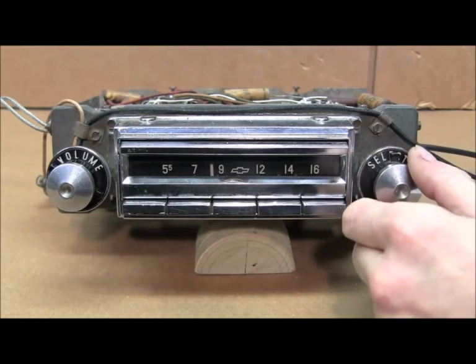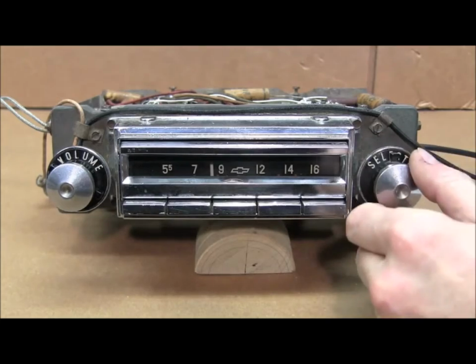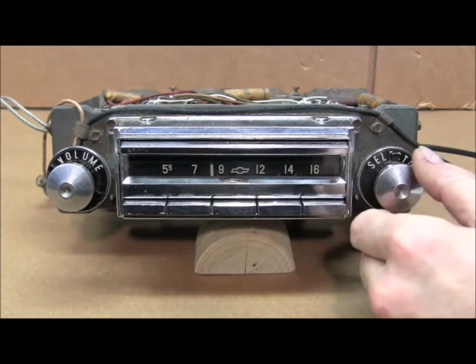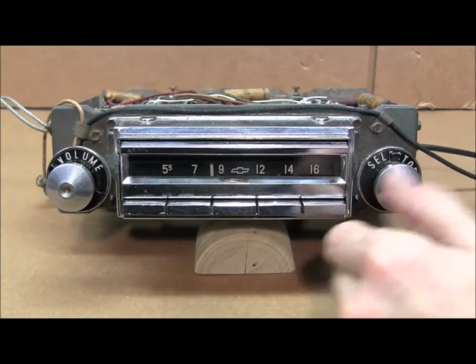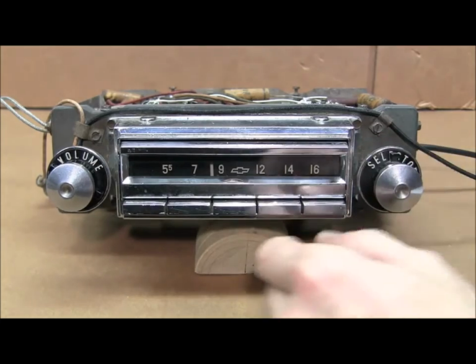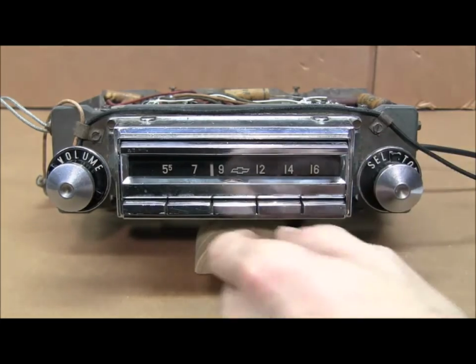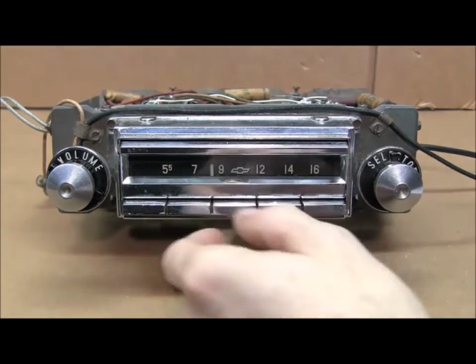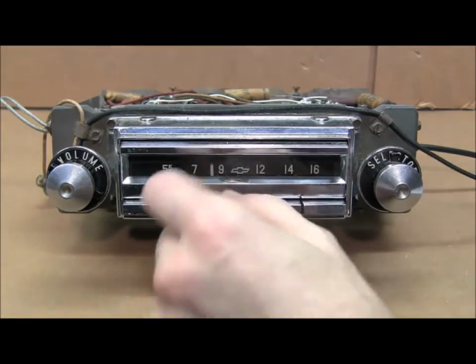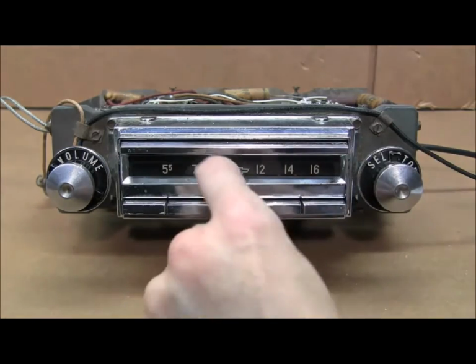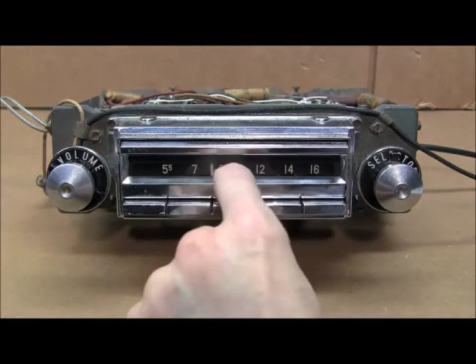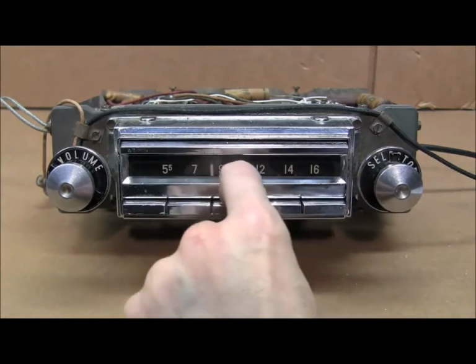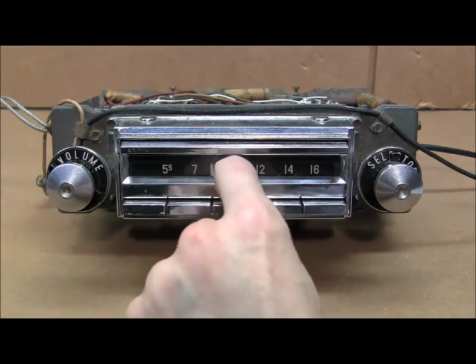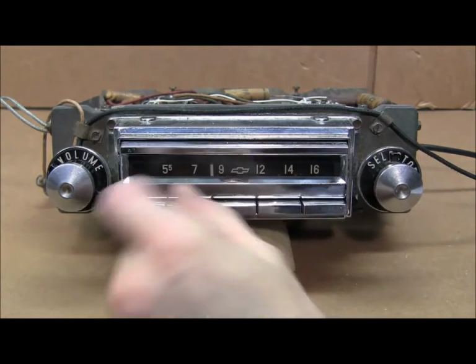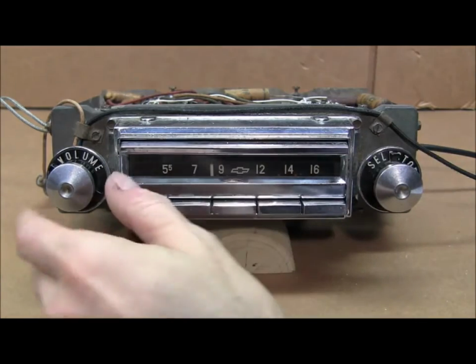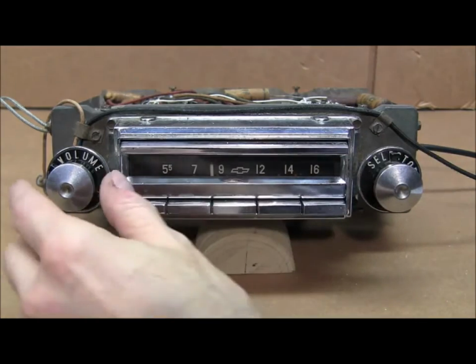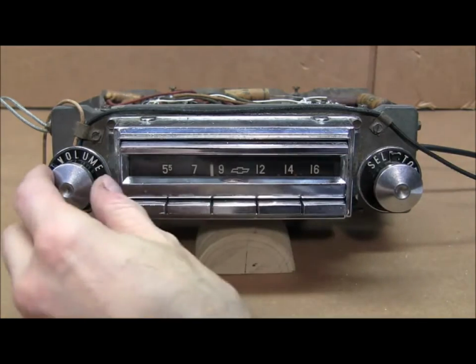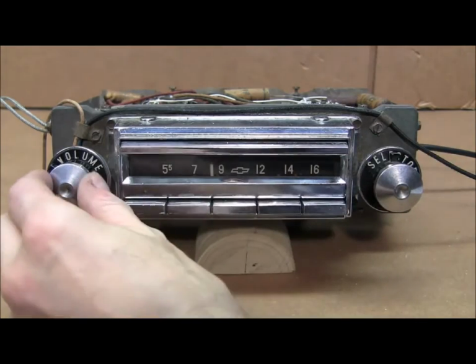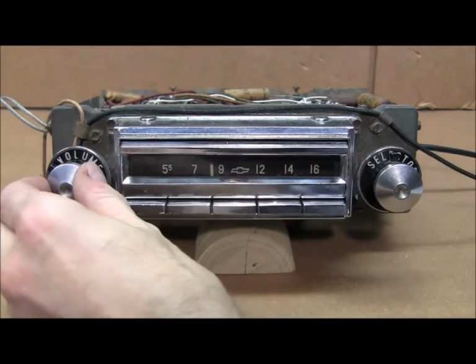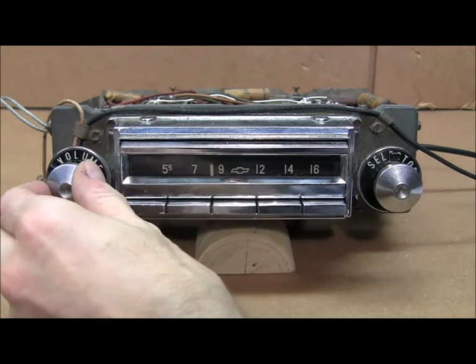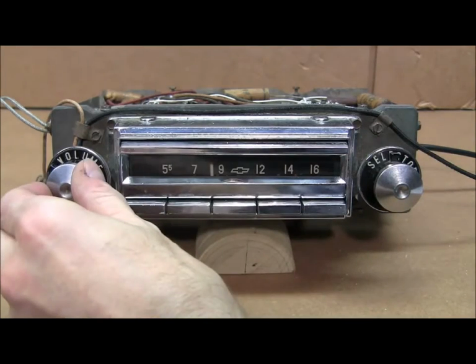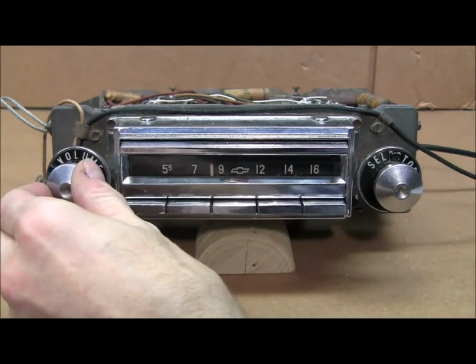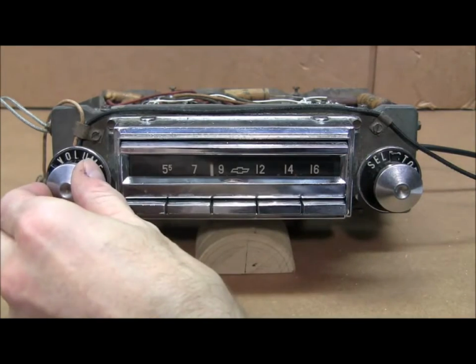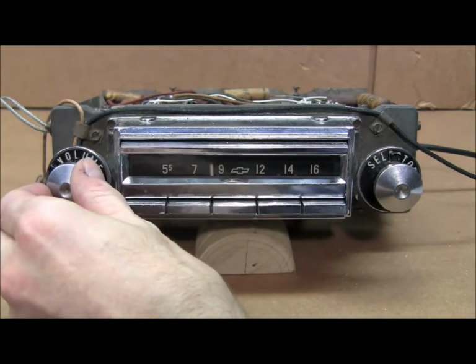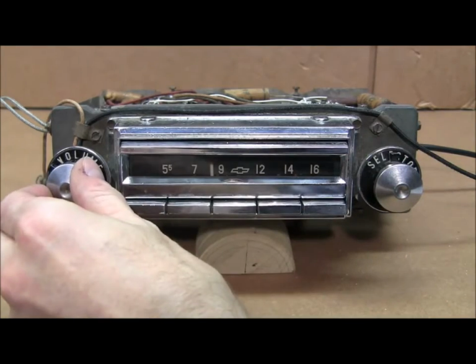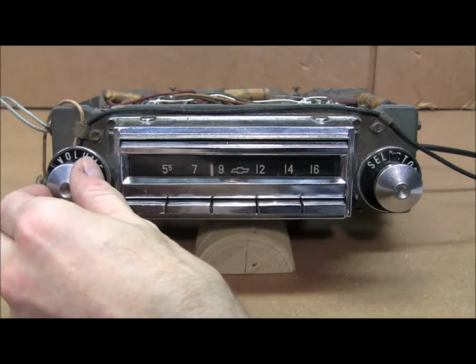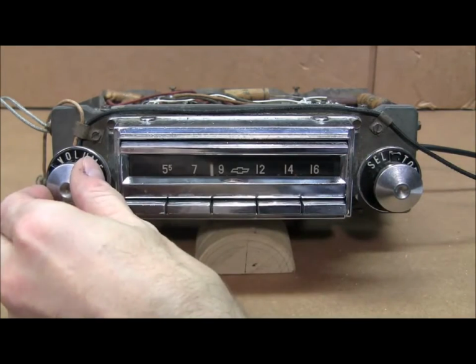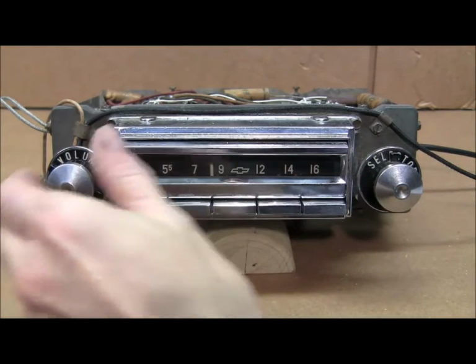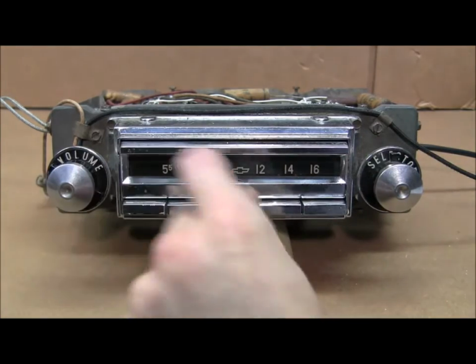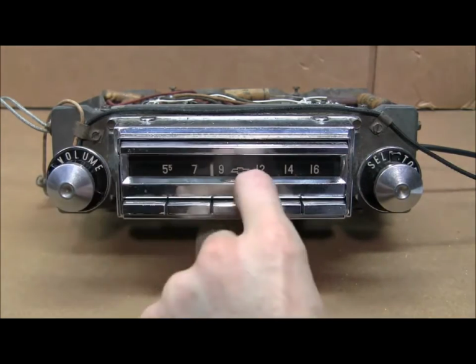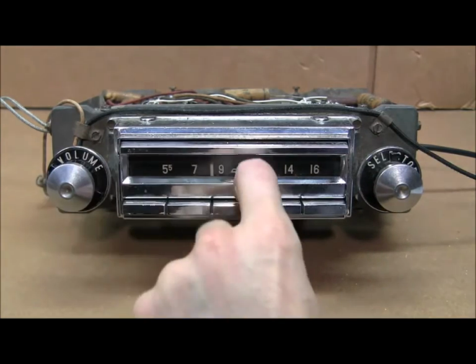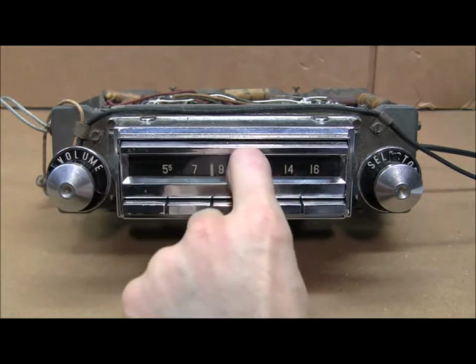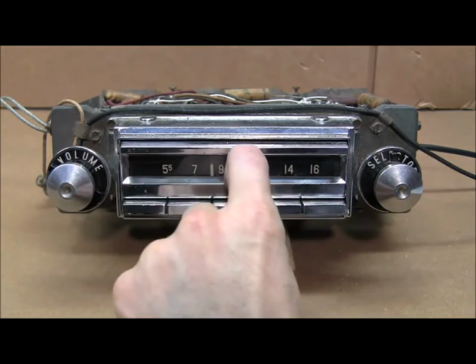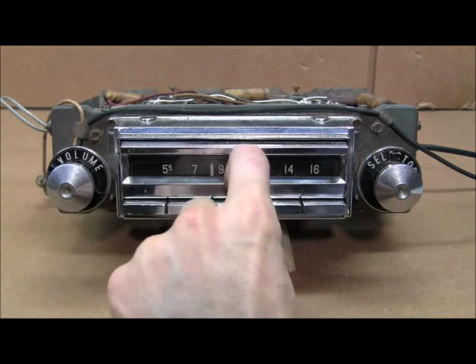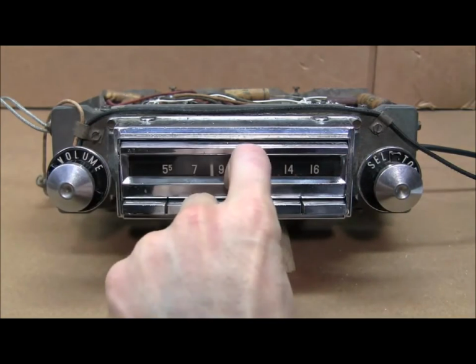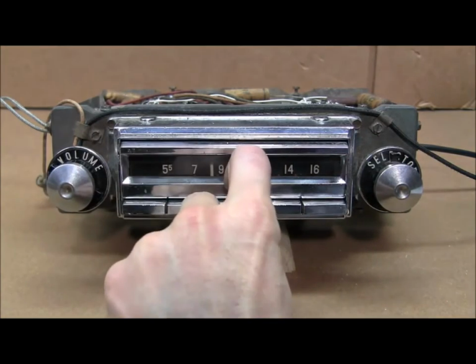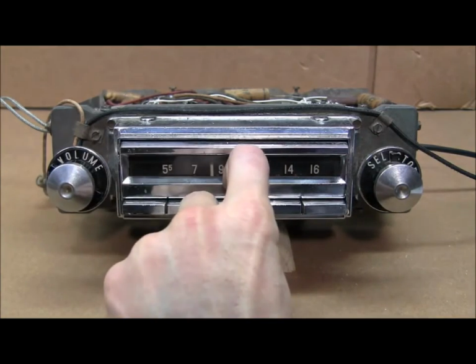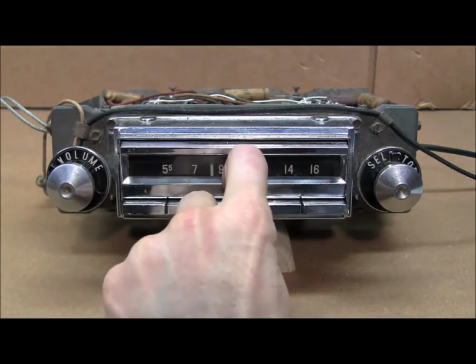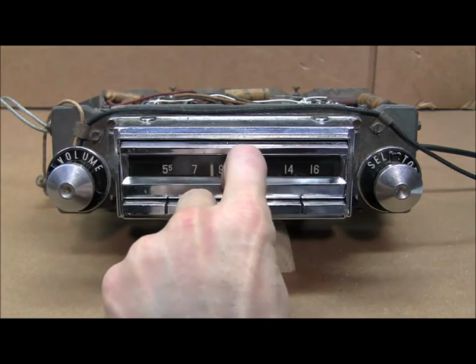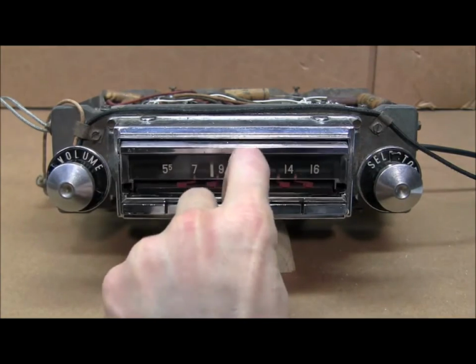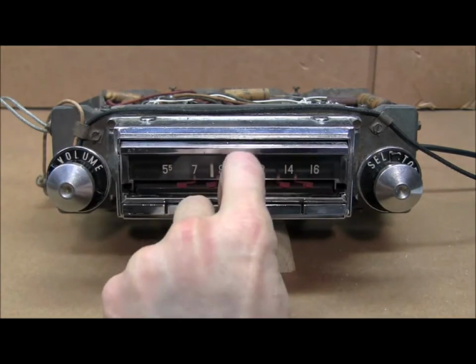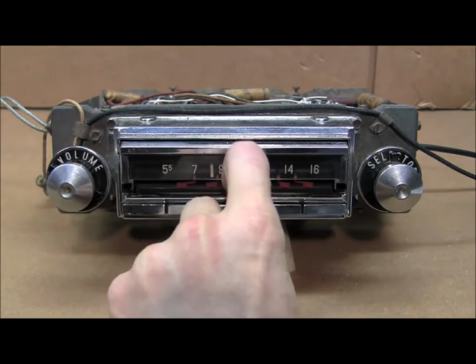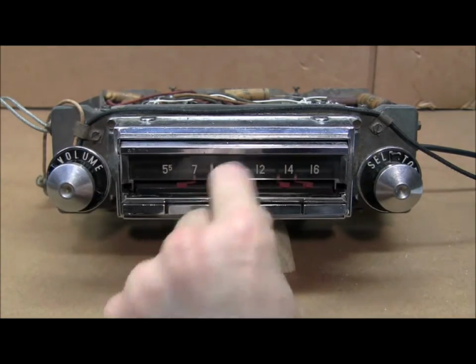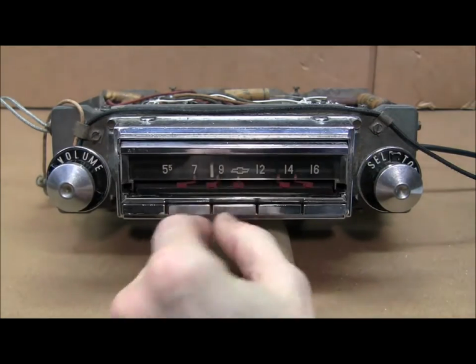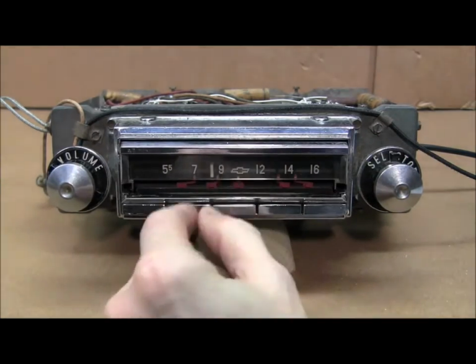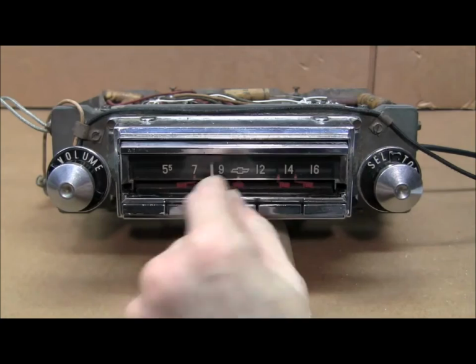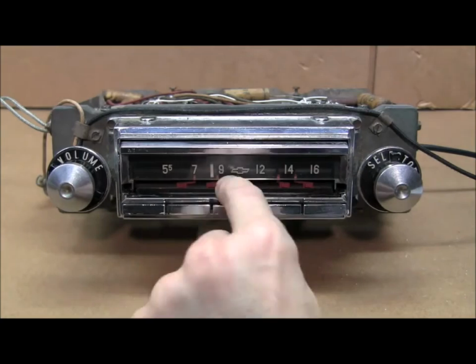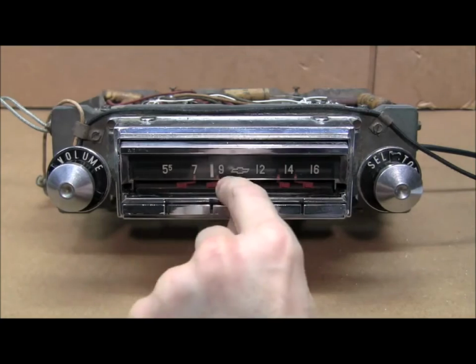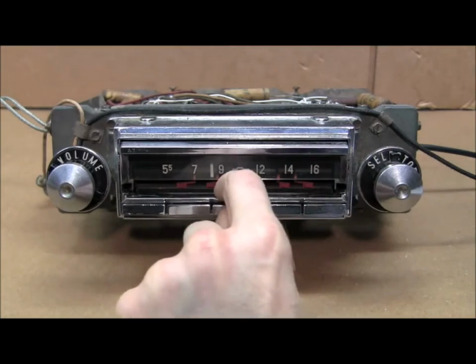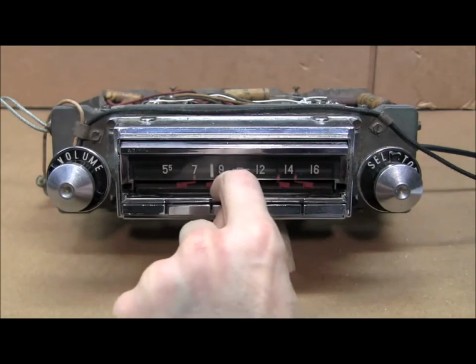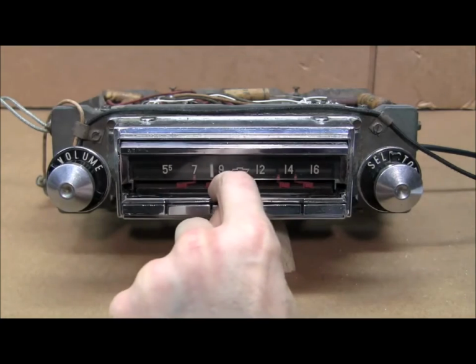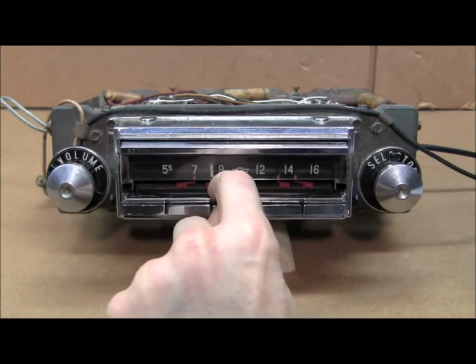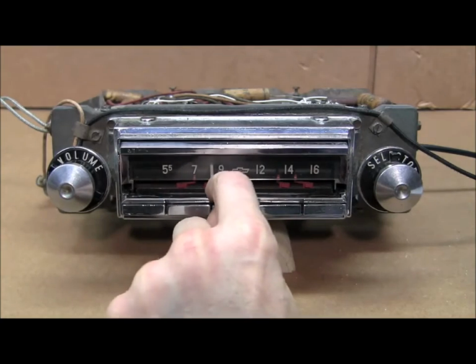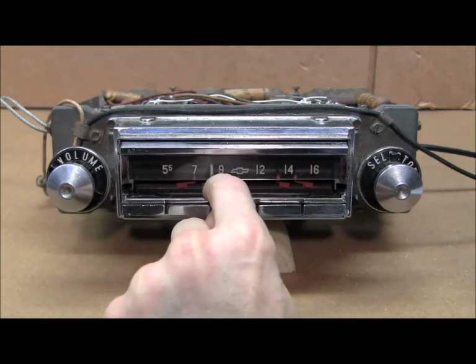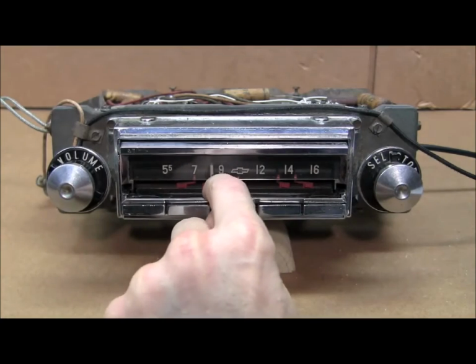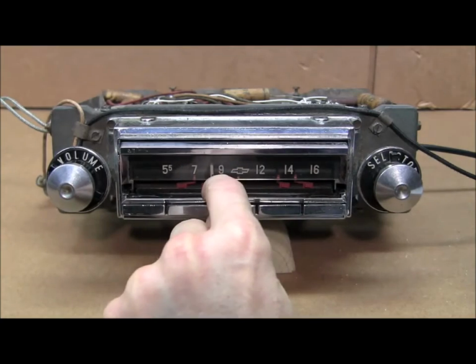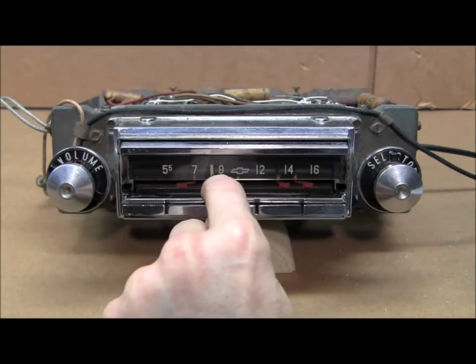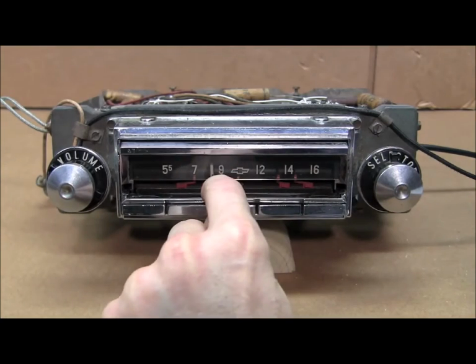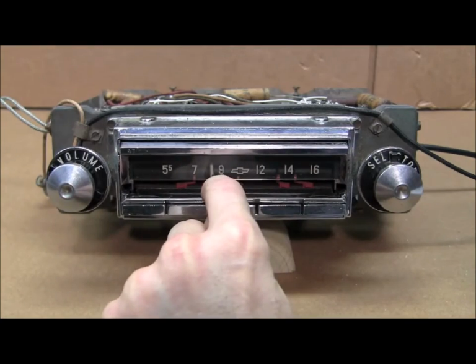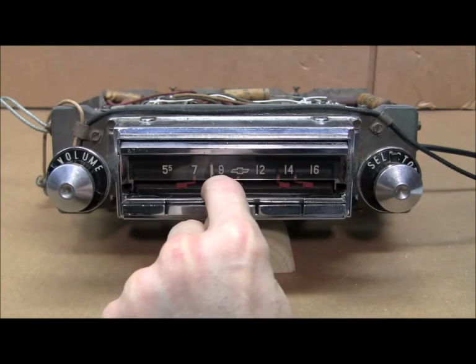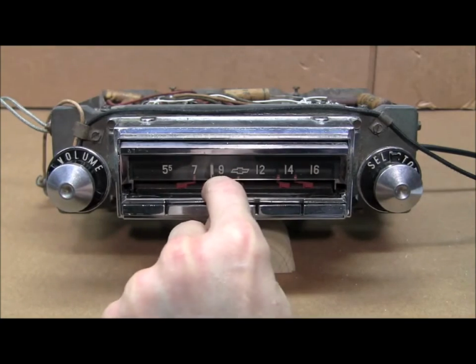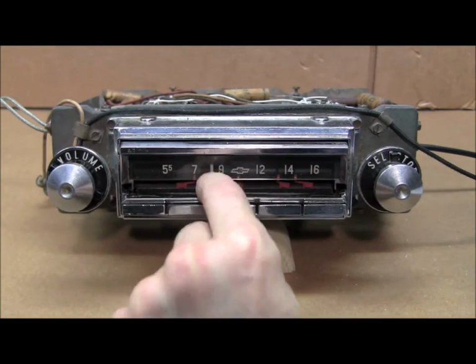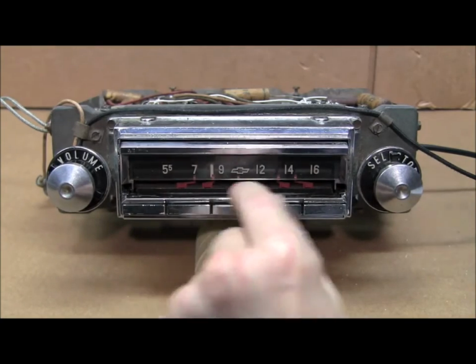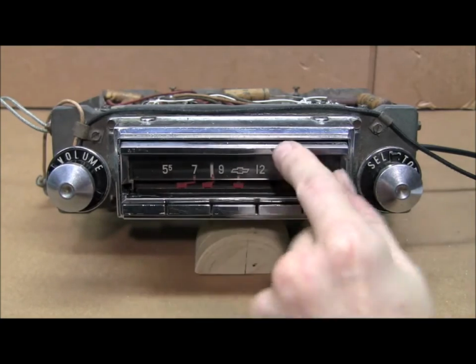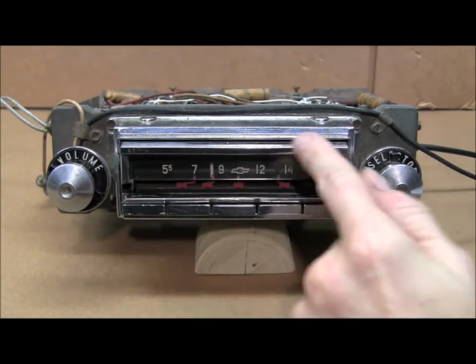We'll go ahead and set a couple of the button presets on this Wonder Bar radio.